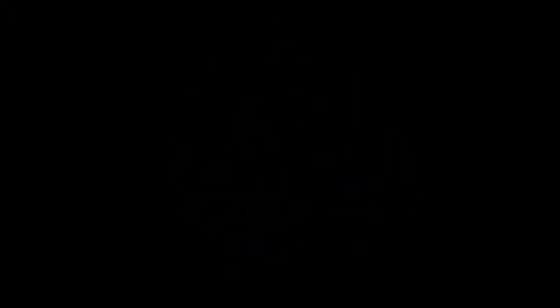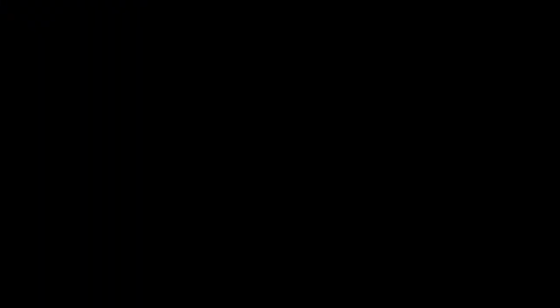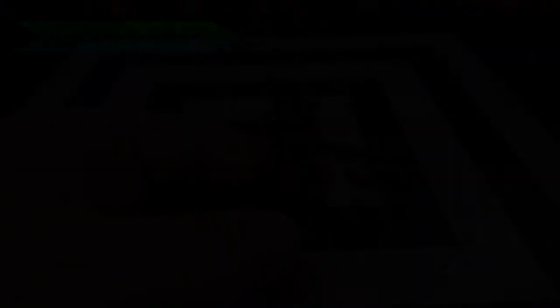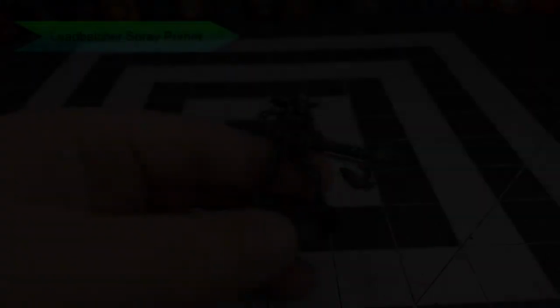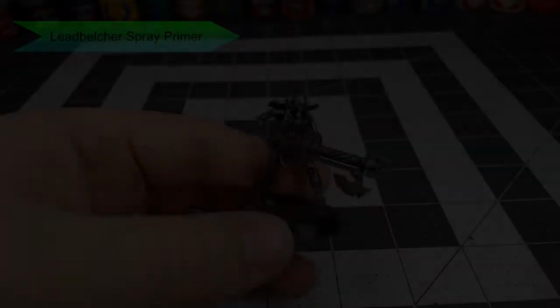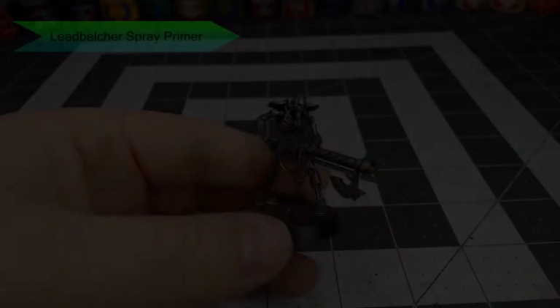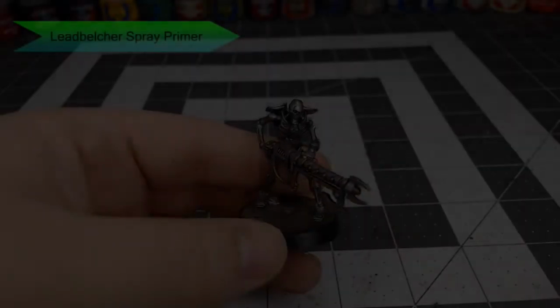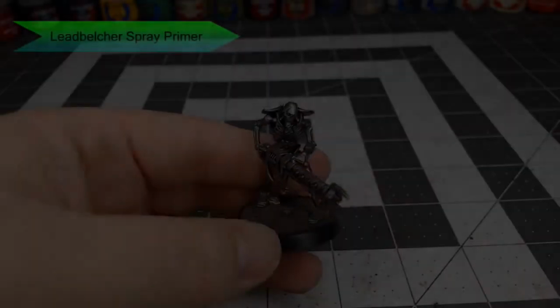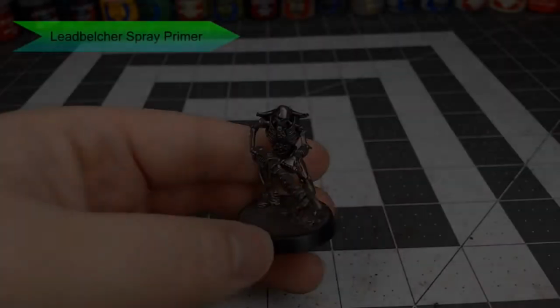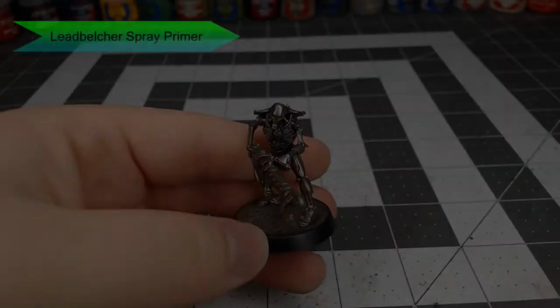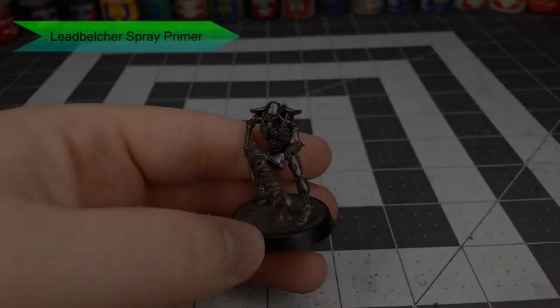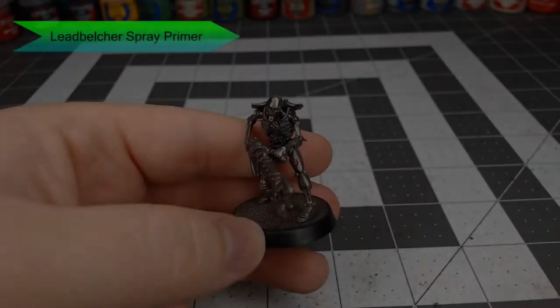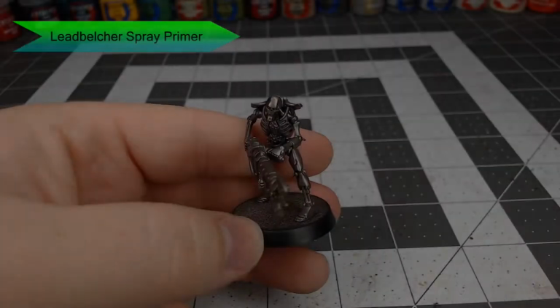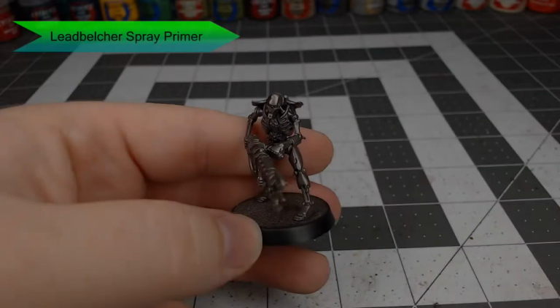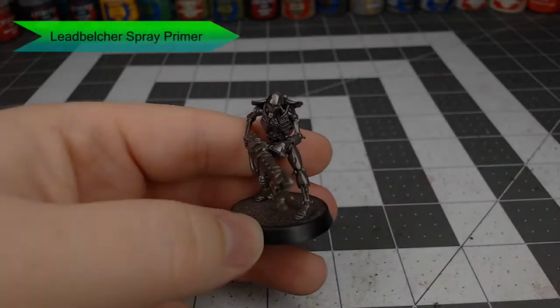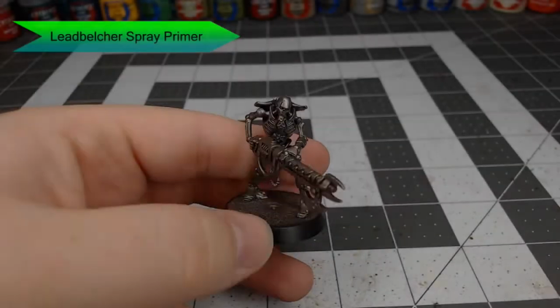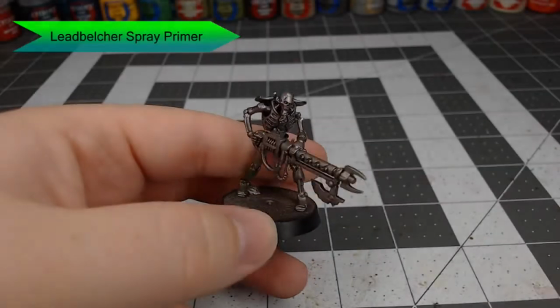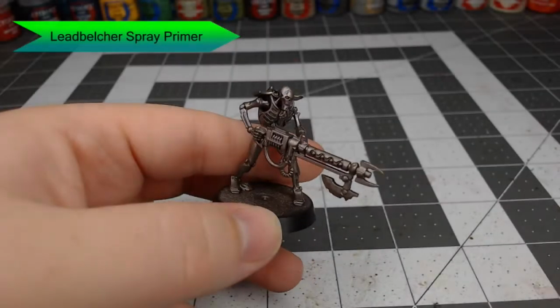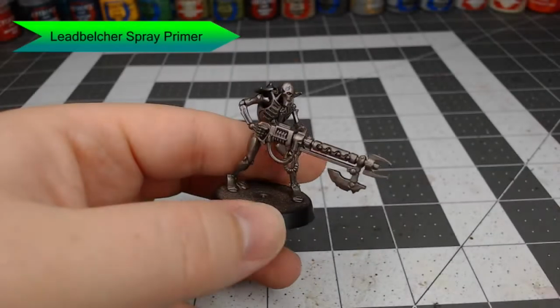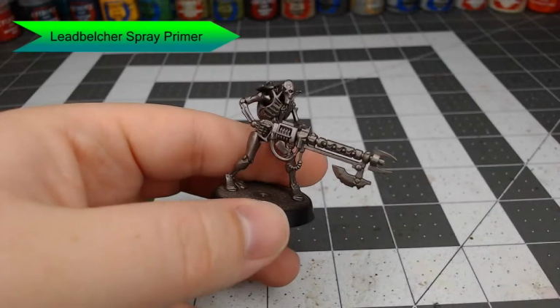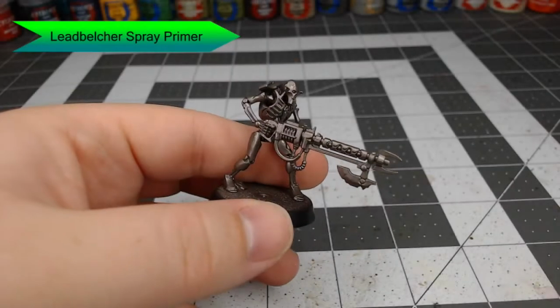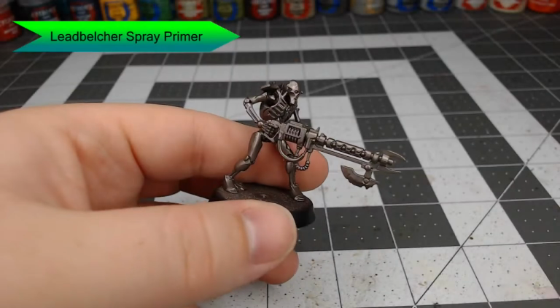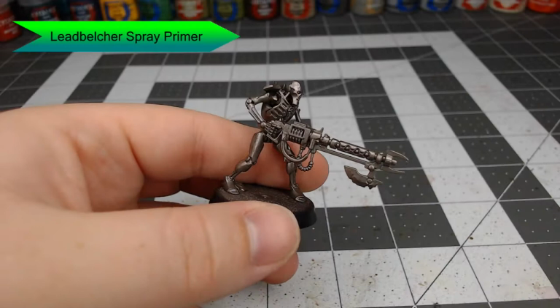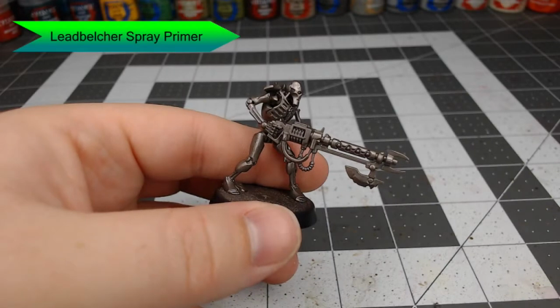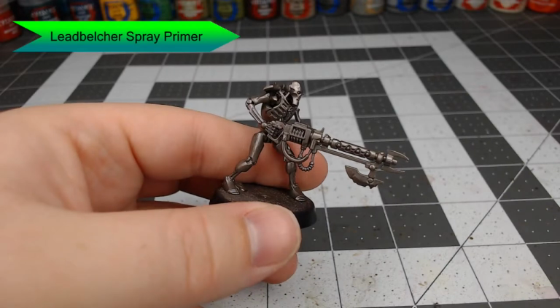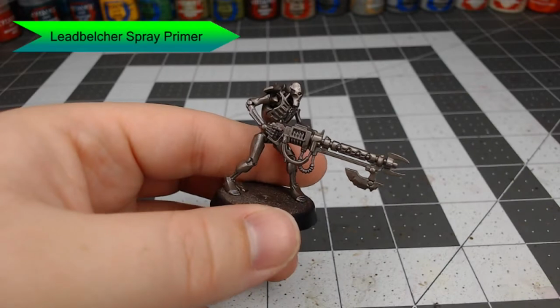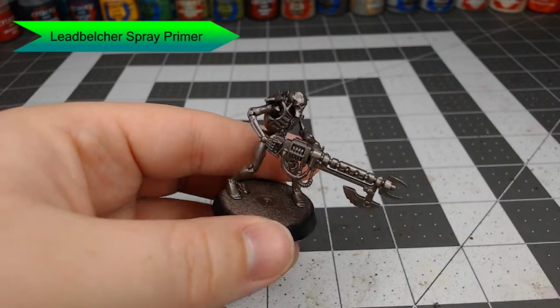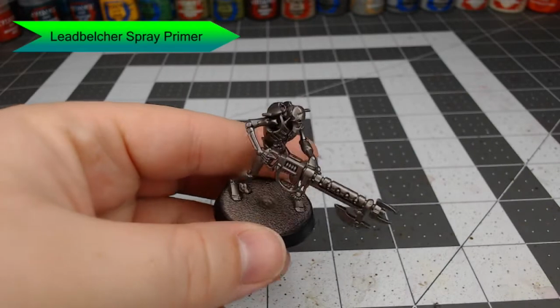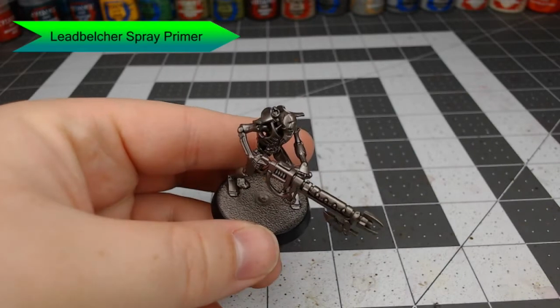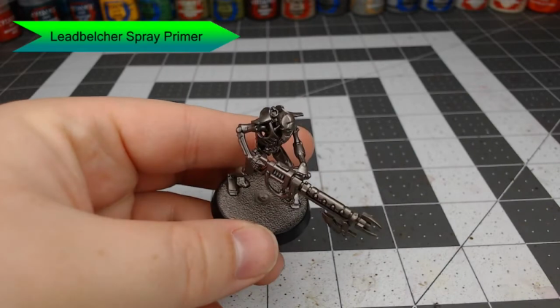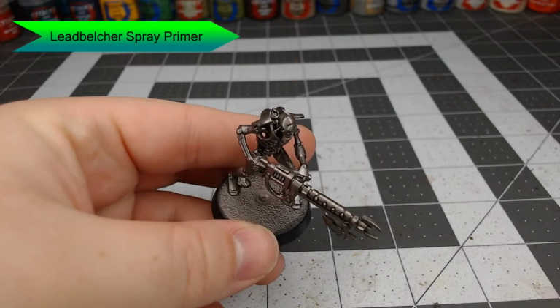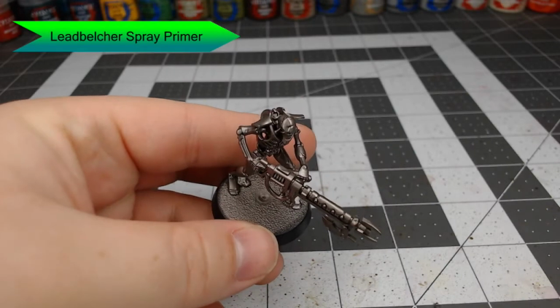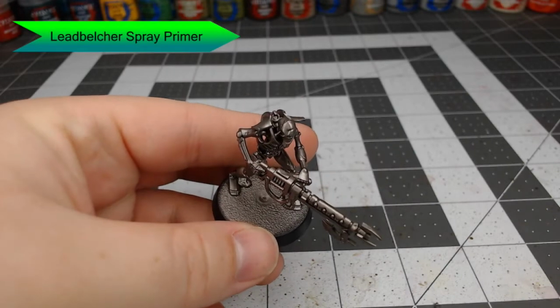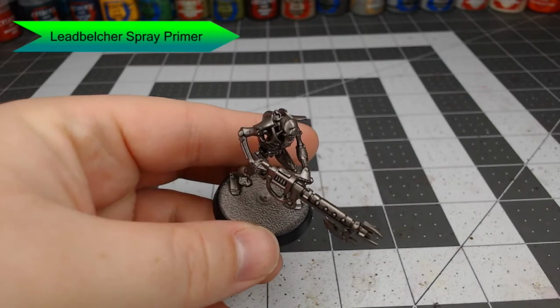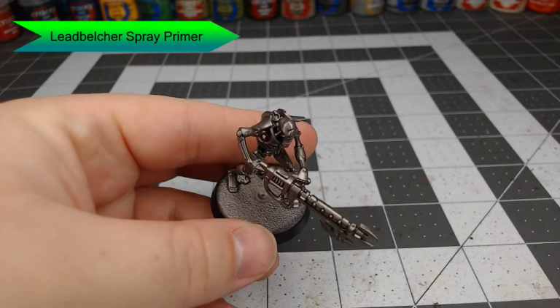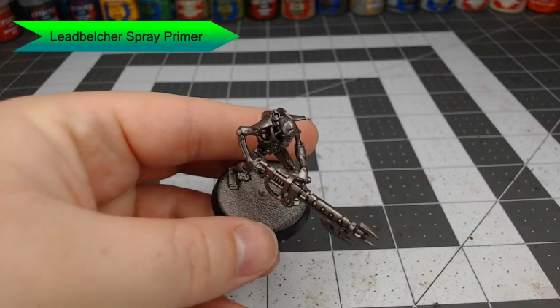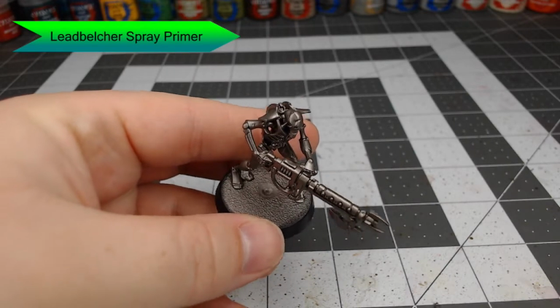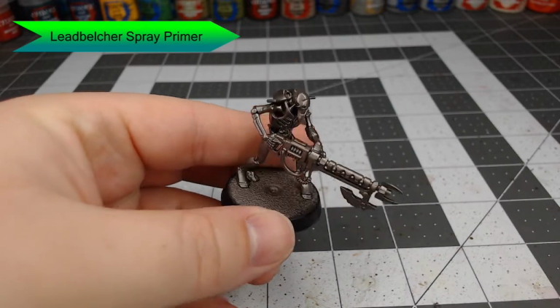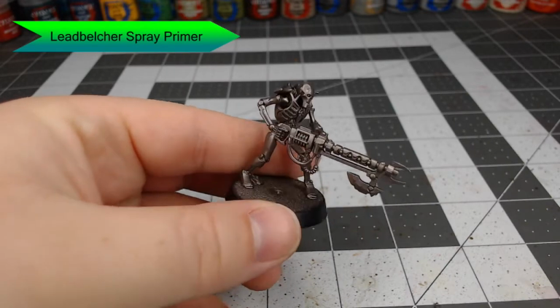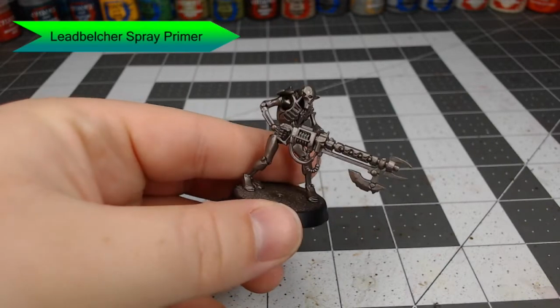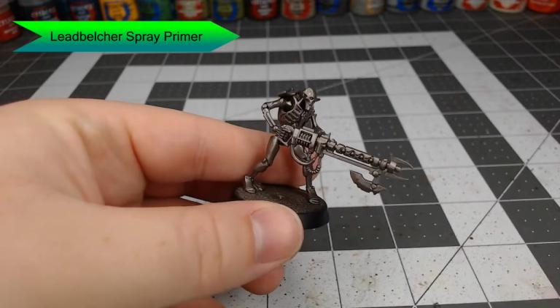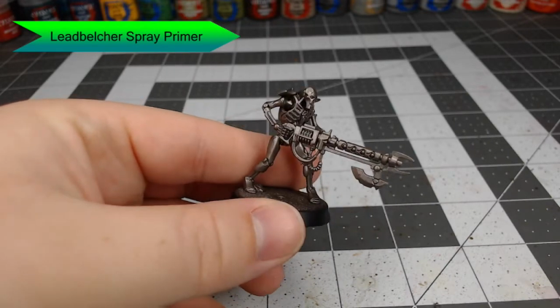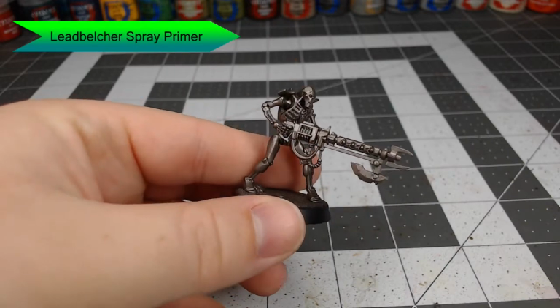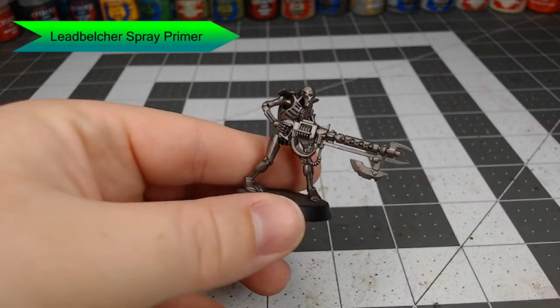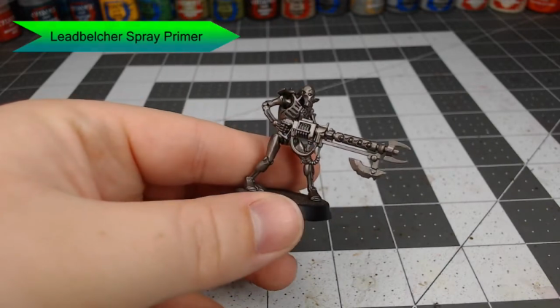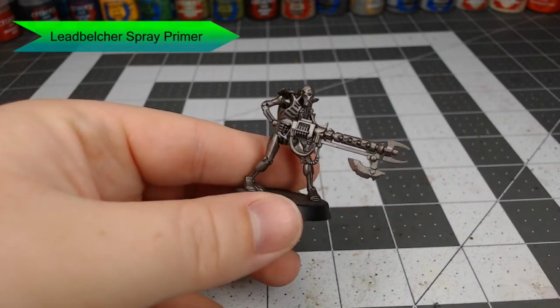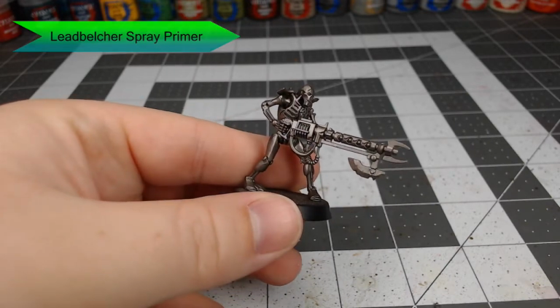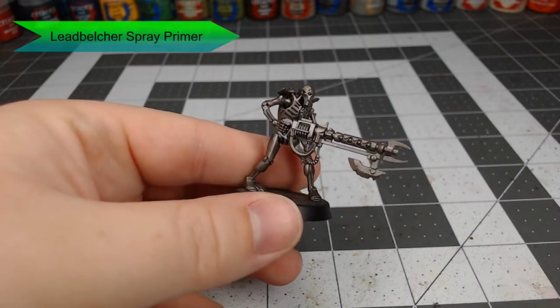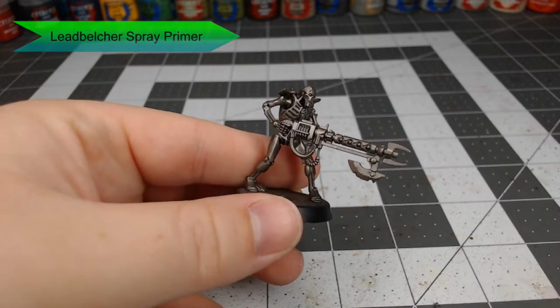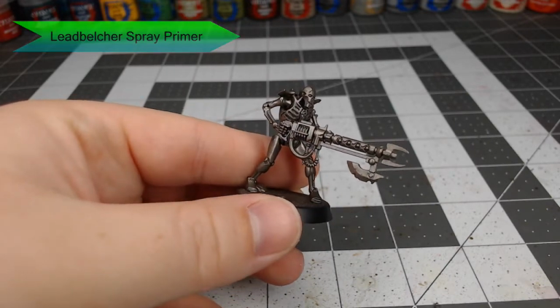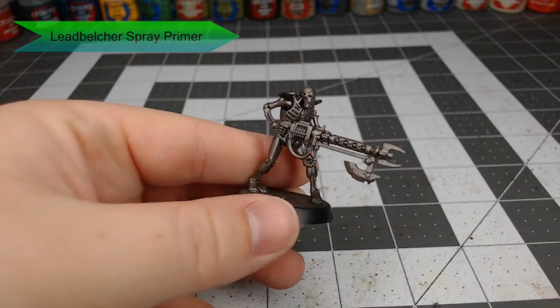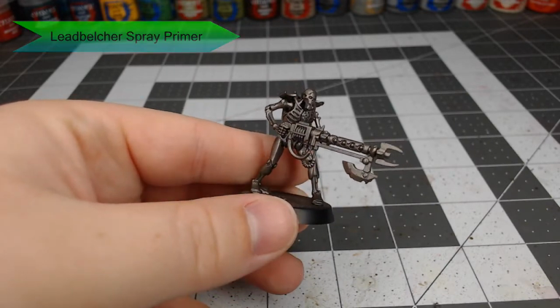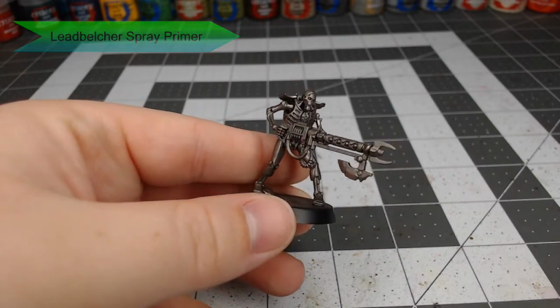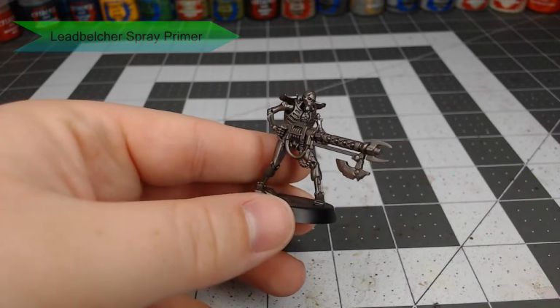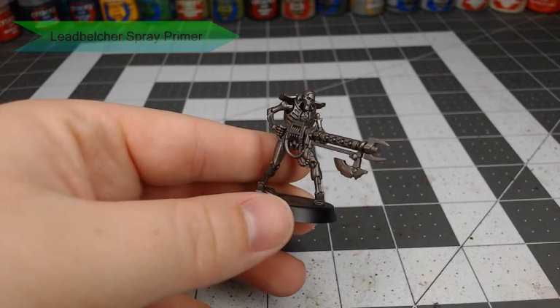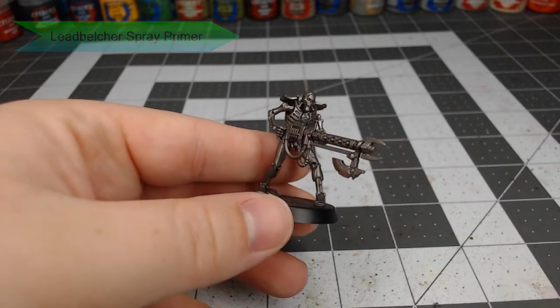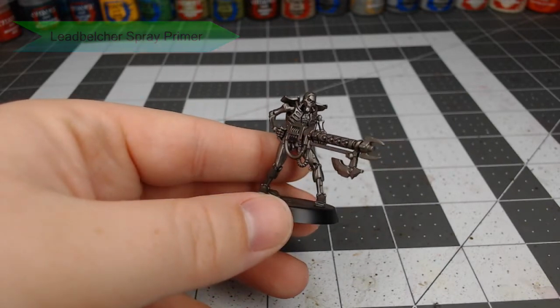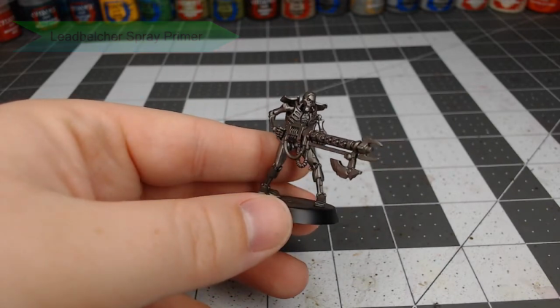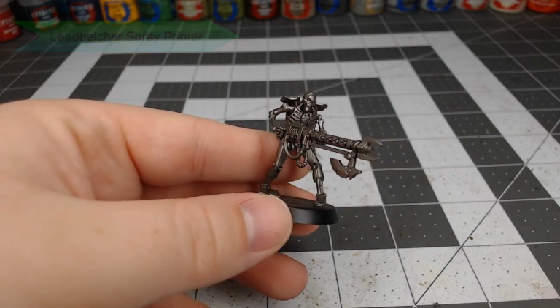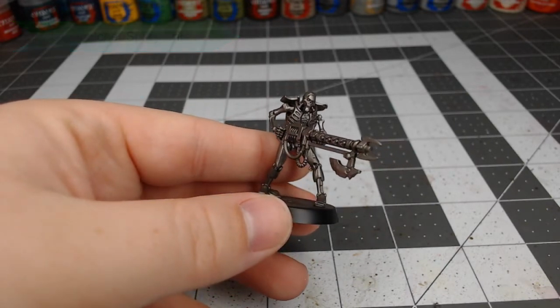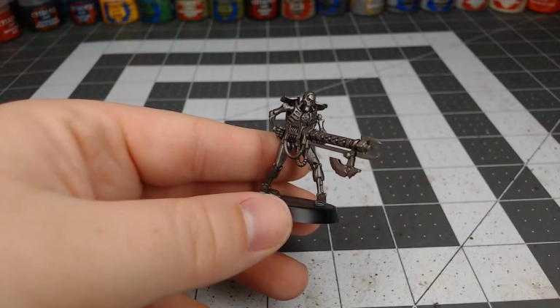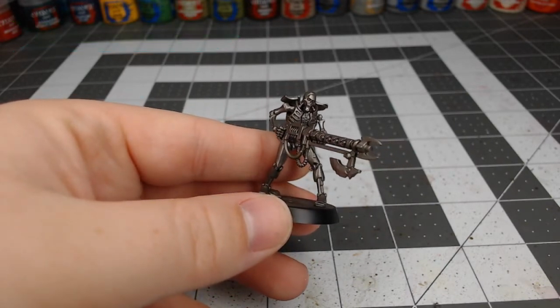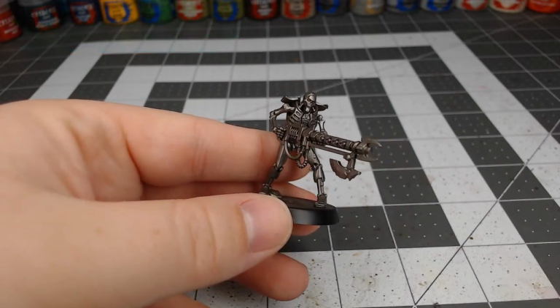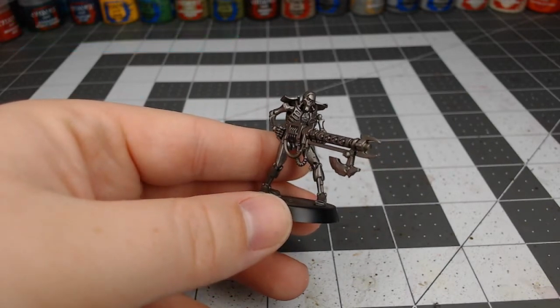To start this model off, we're going to prime it with Leadbelcher Spray Primer. Make sure you get good coverage because this is also your base color for the model.